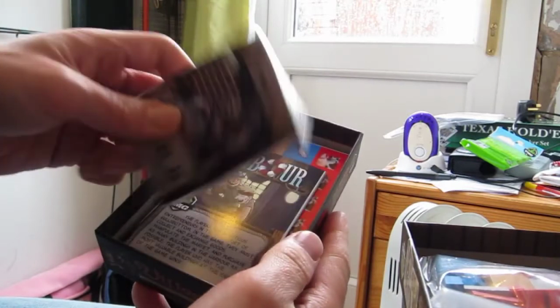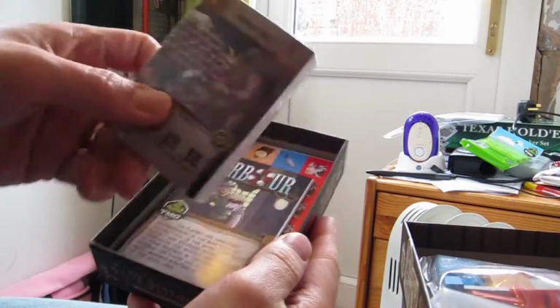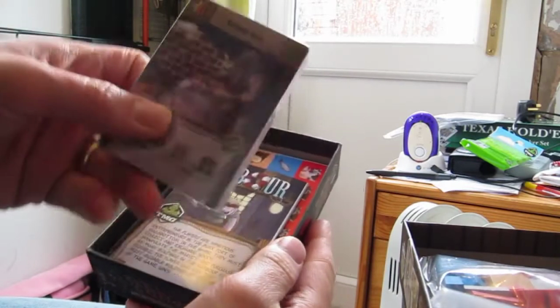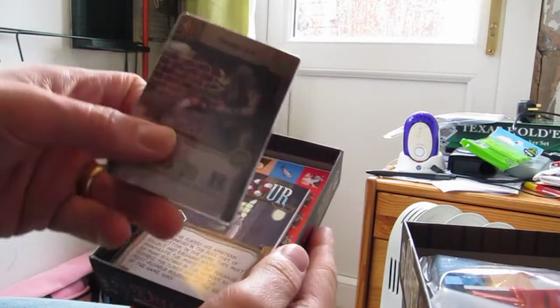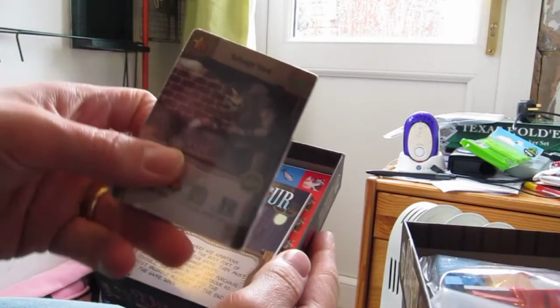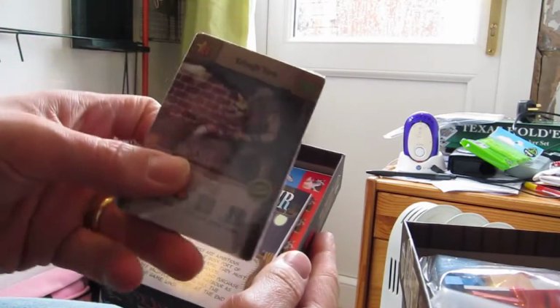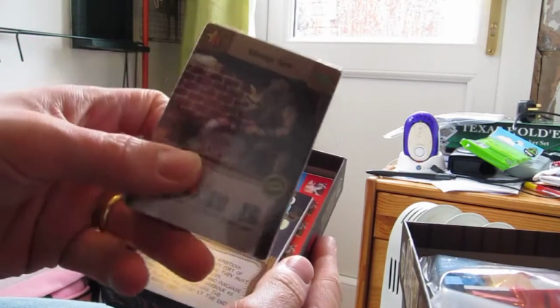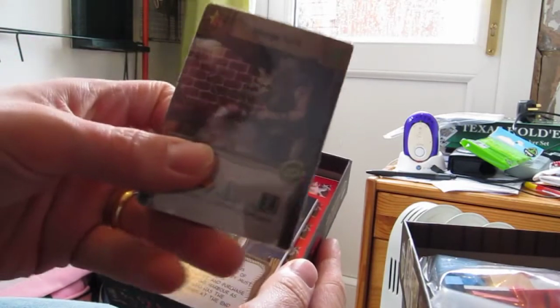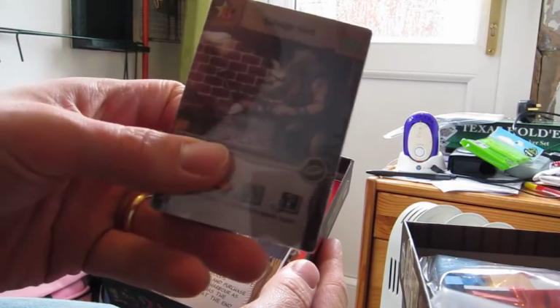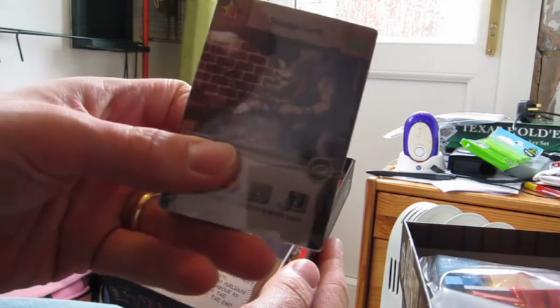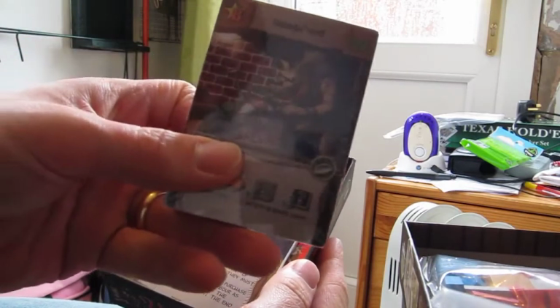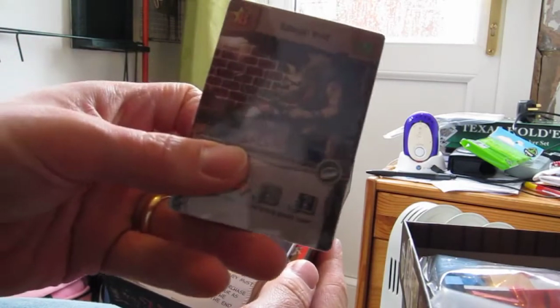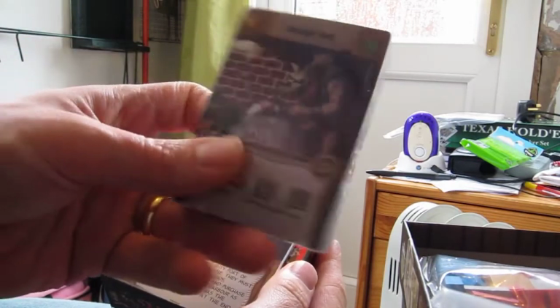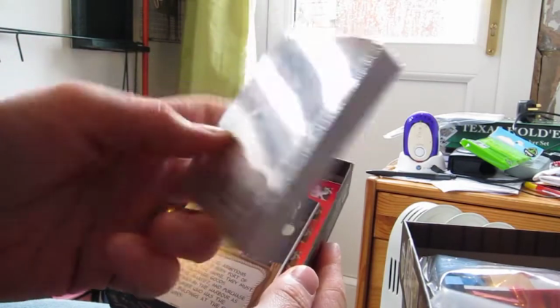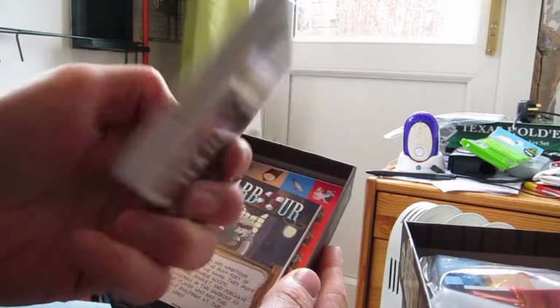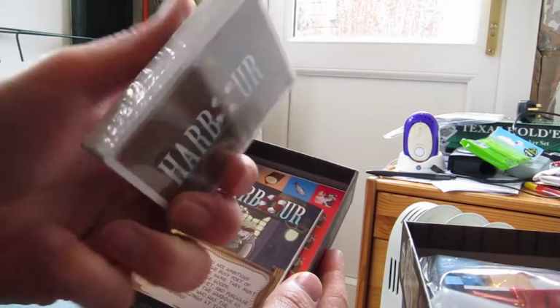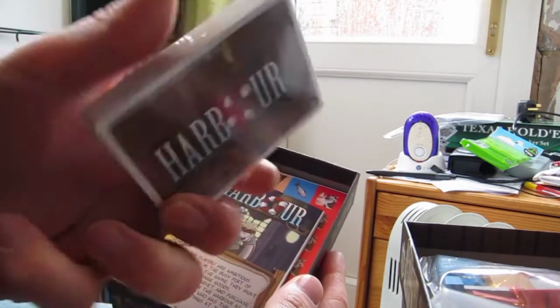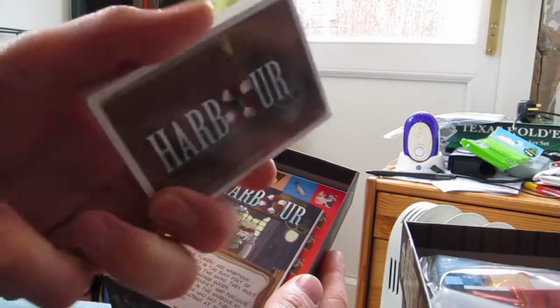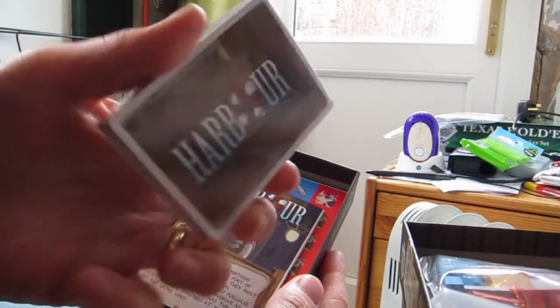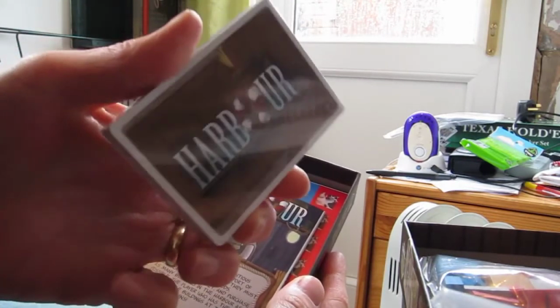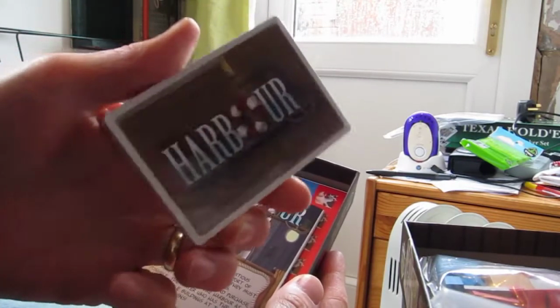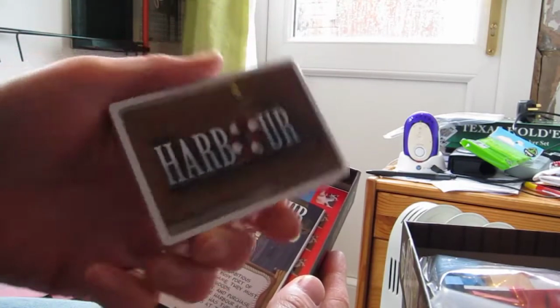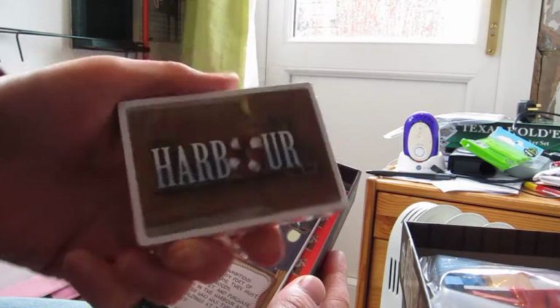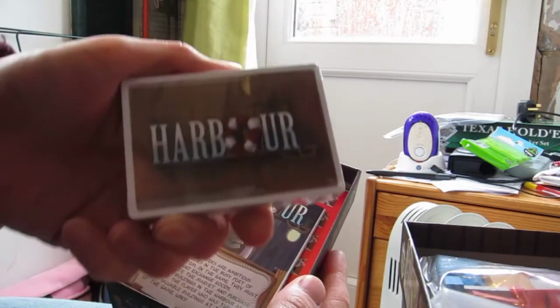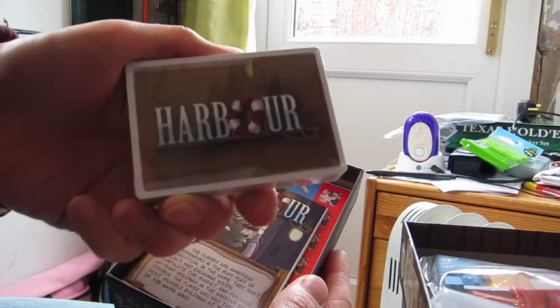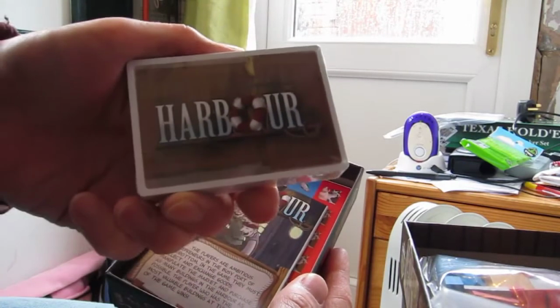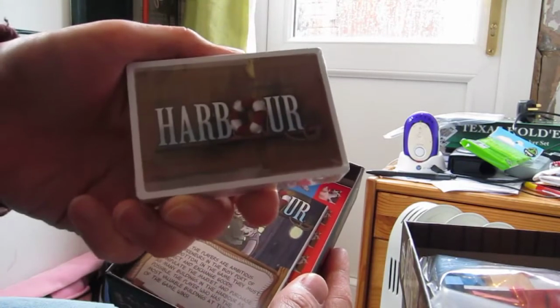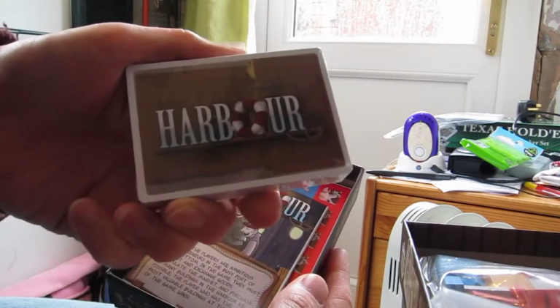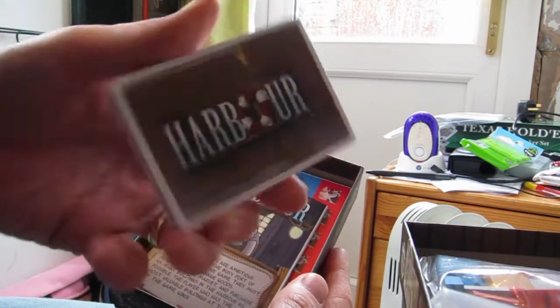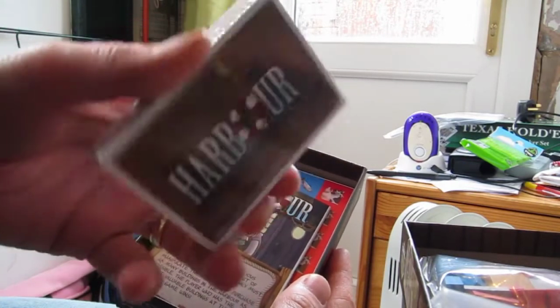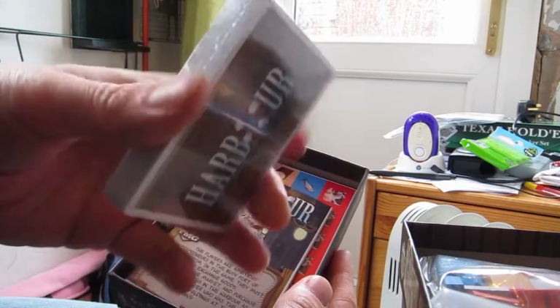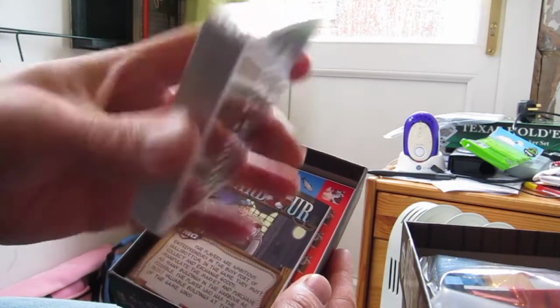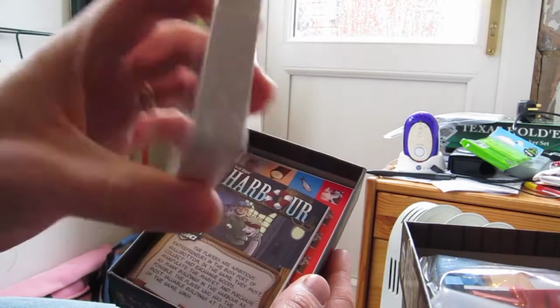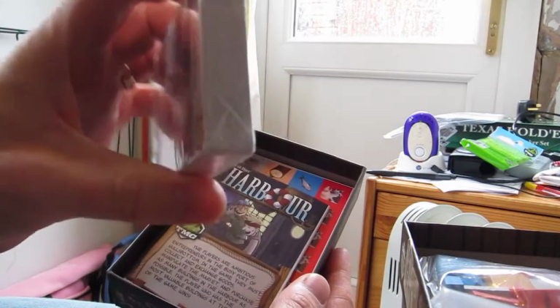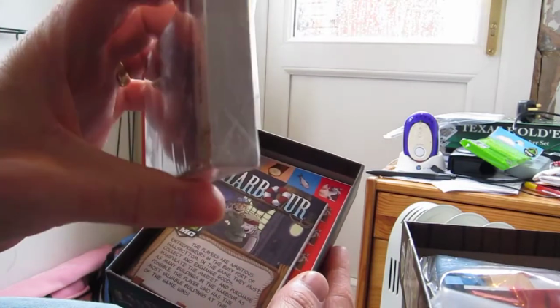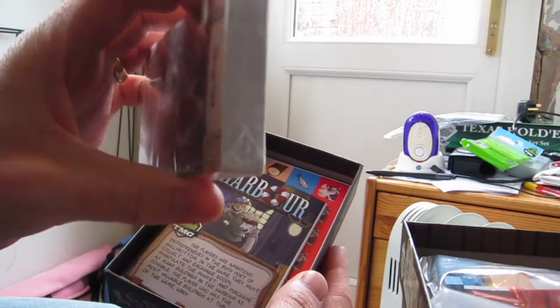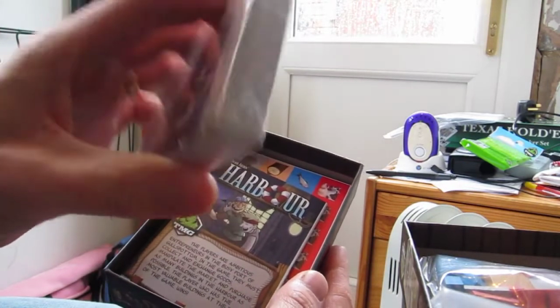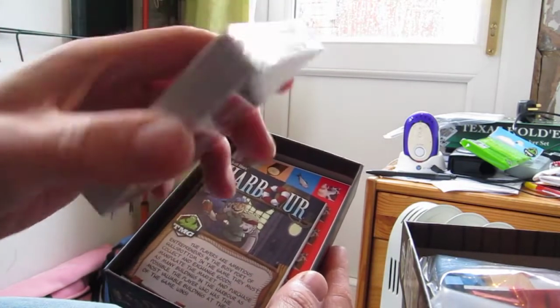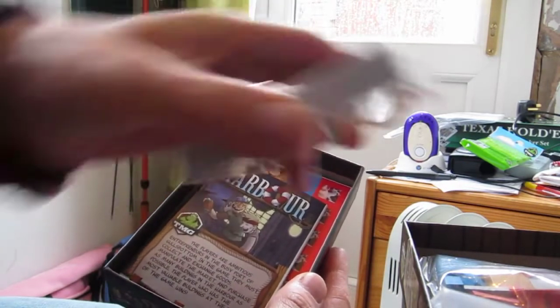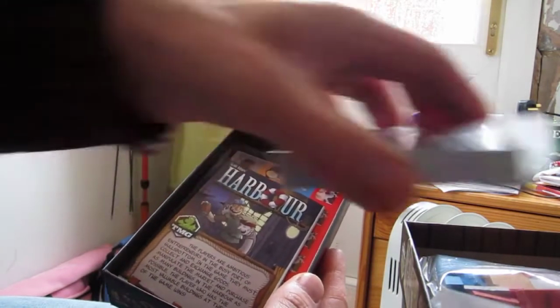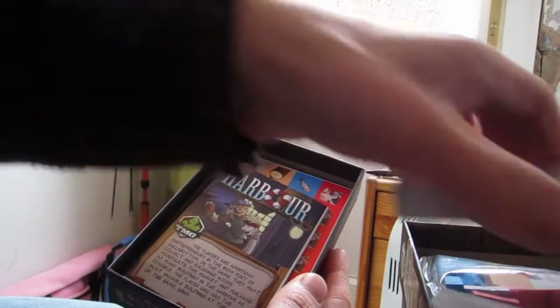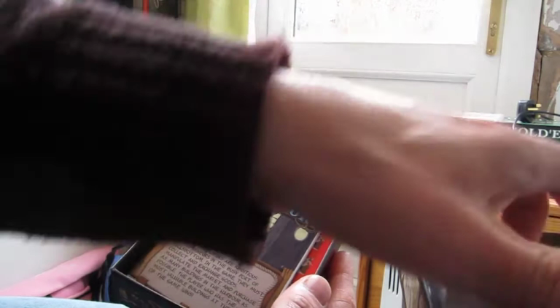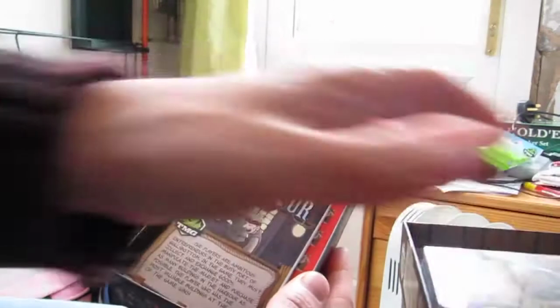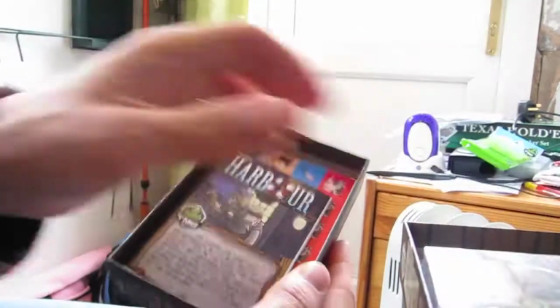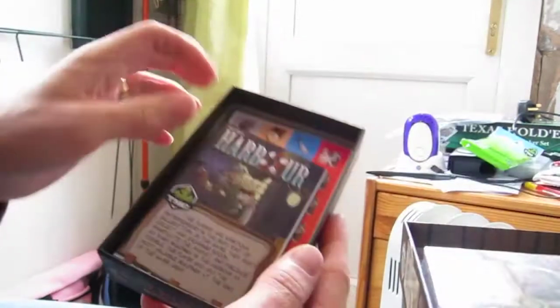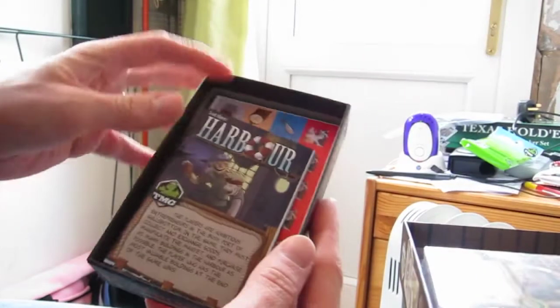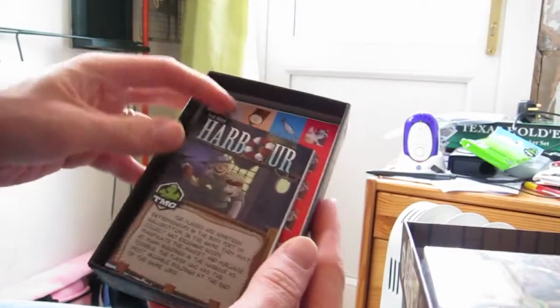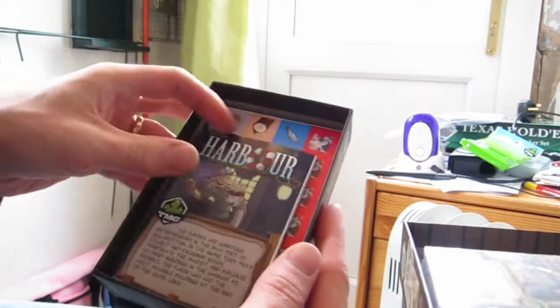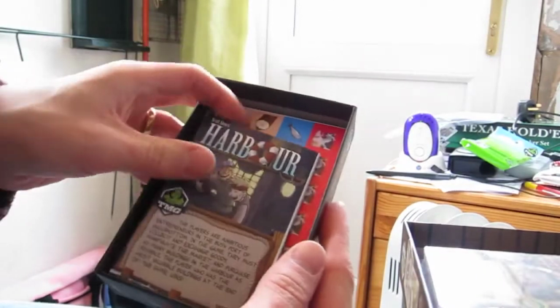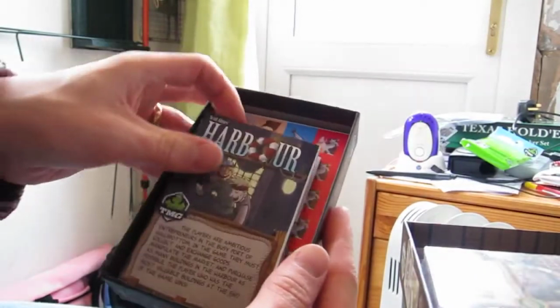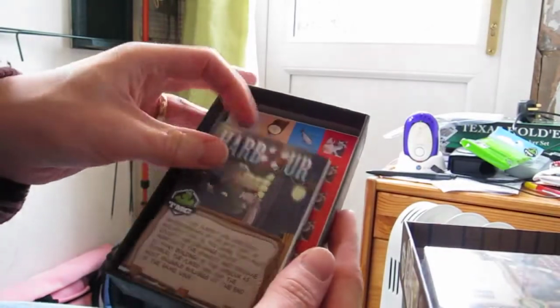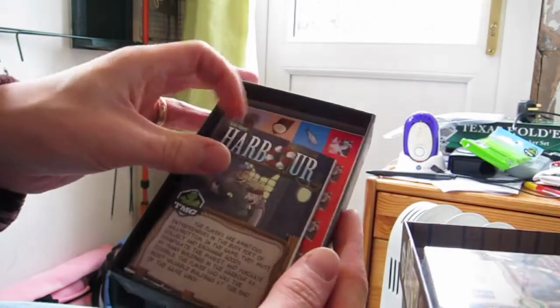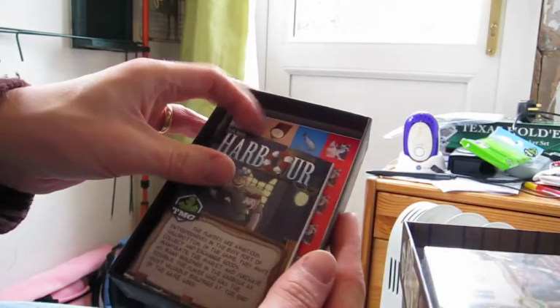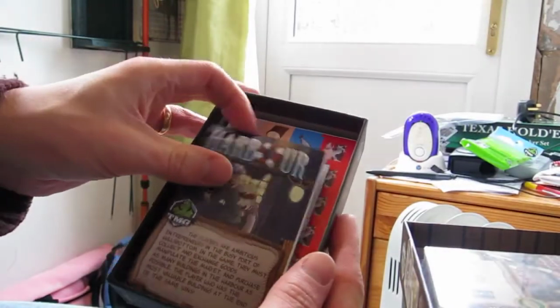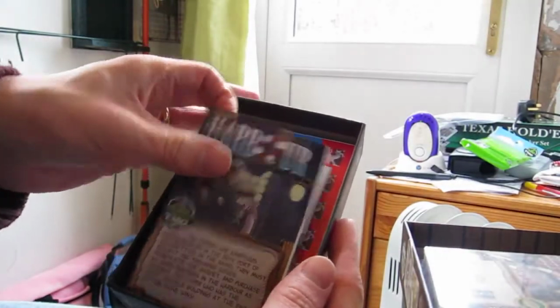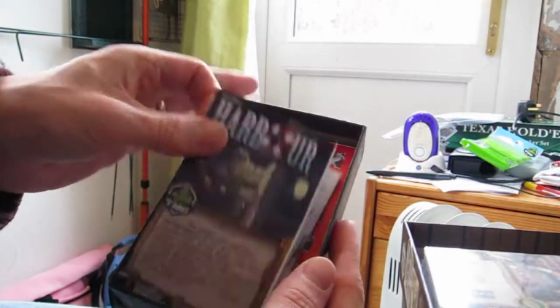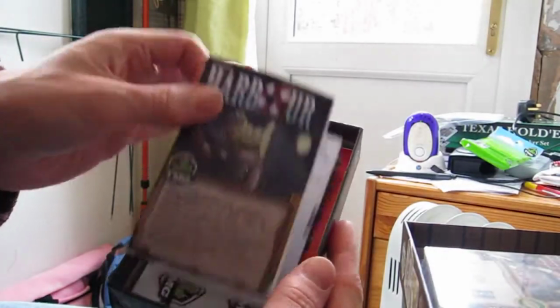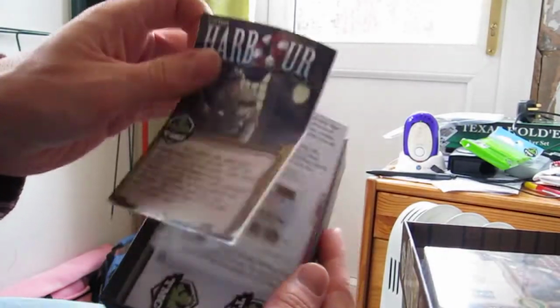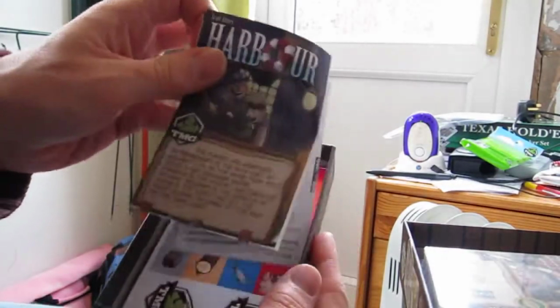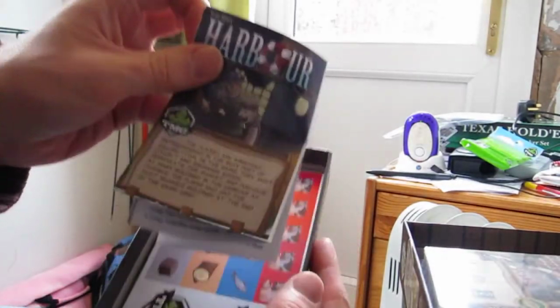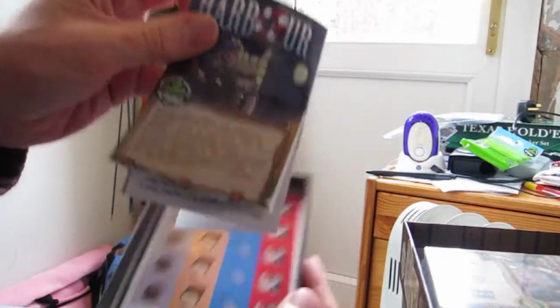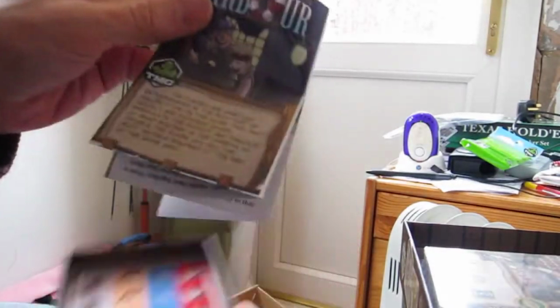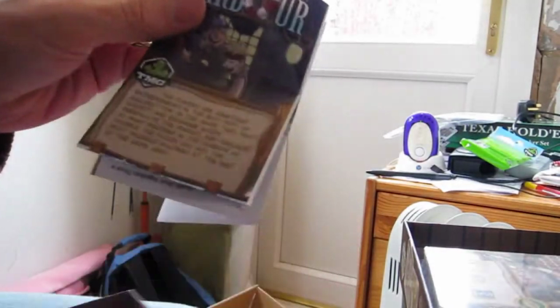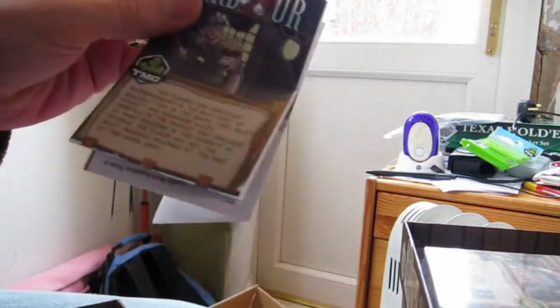Here are the cards, still in the shrink. We also have the rules booklet.